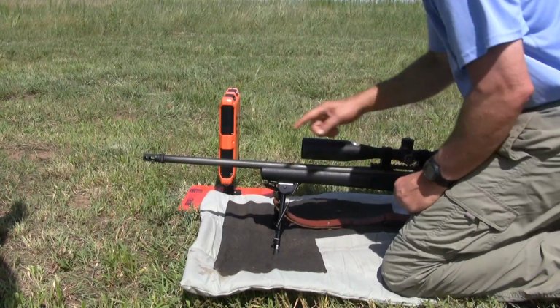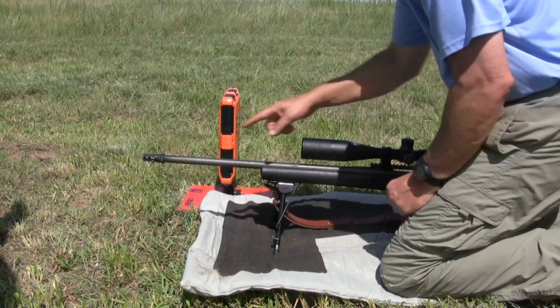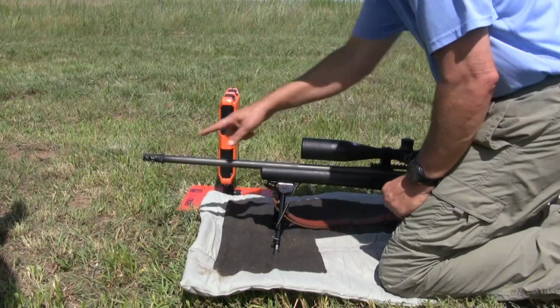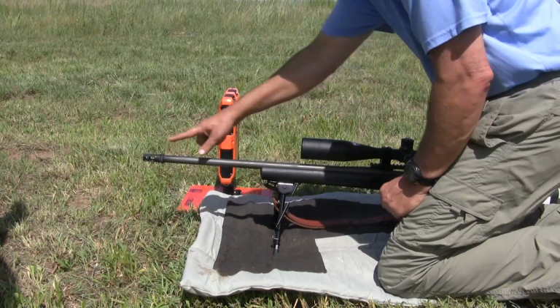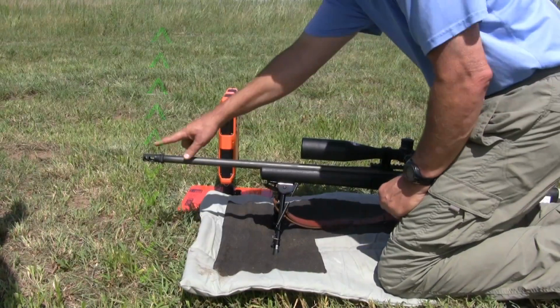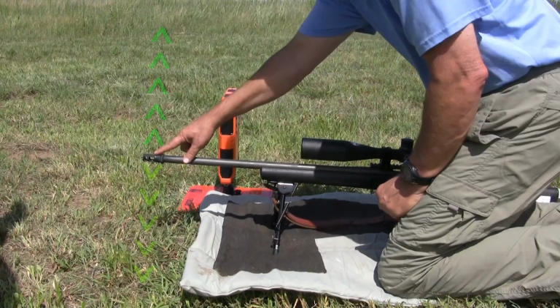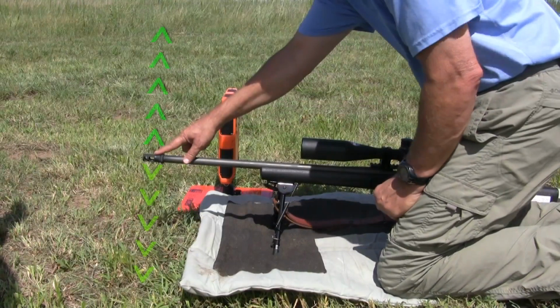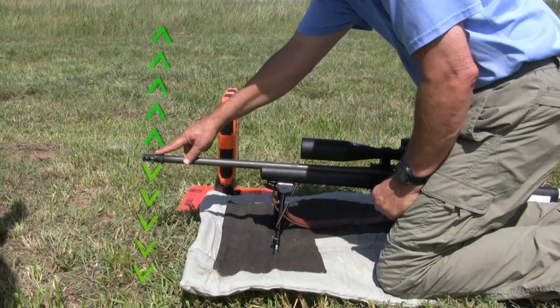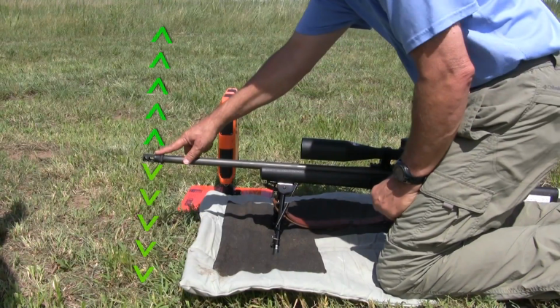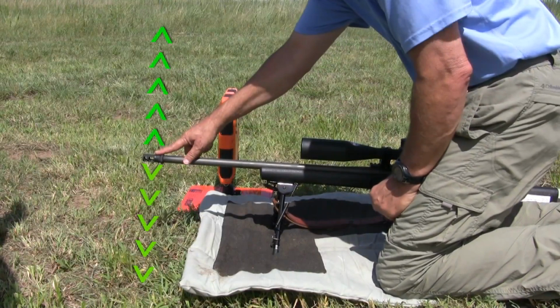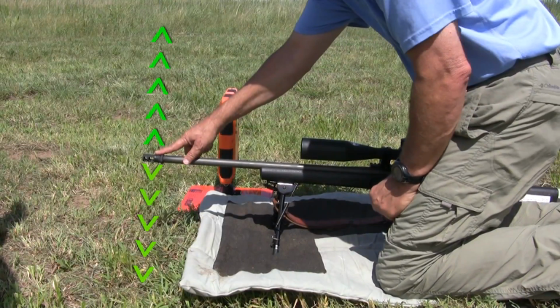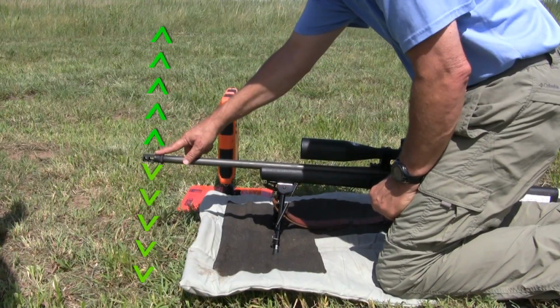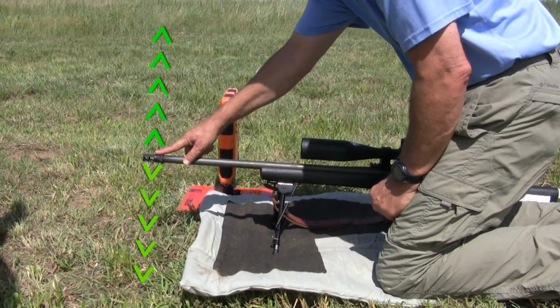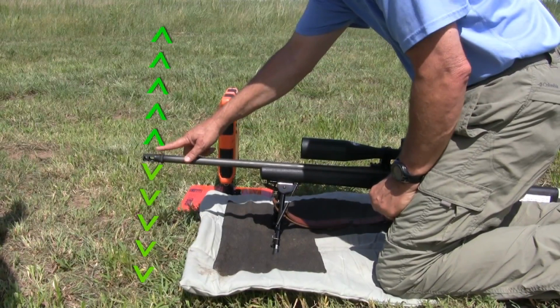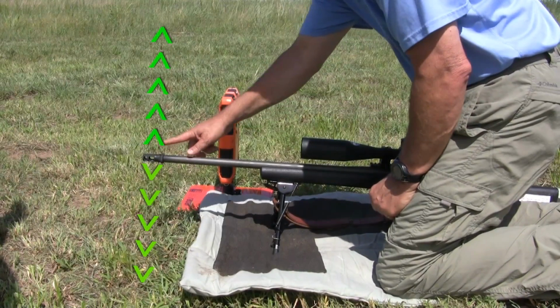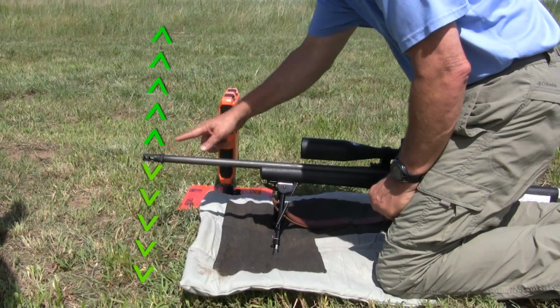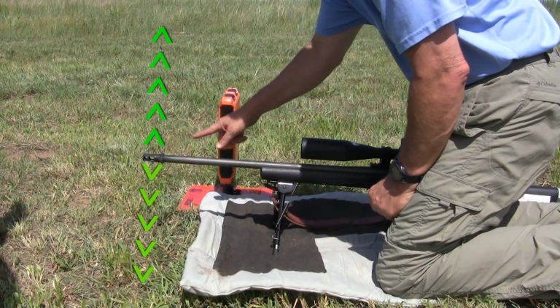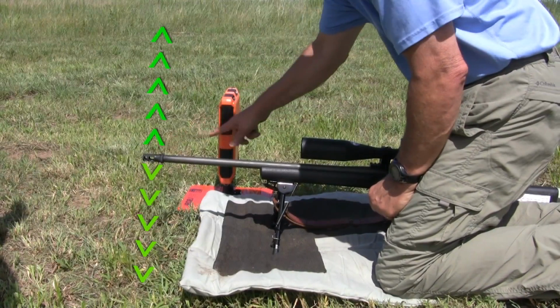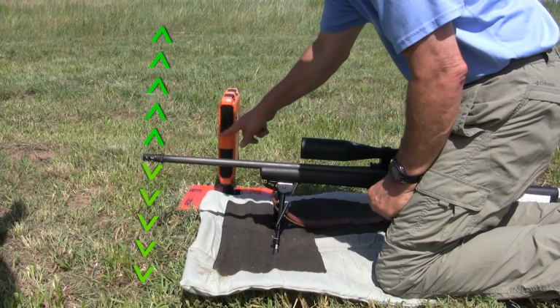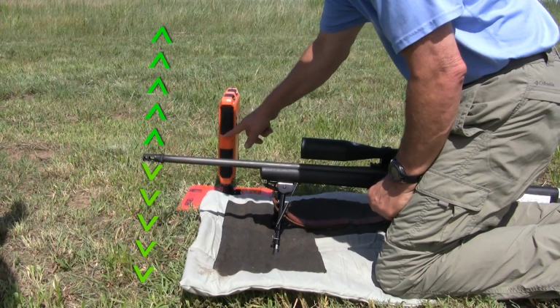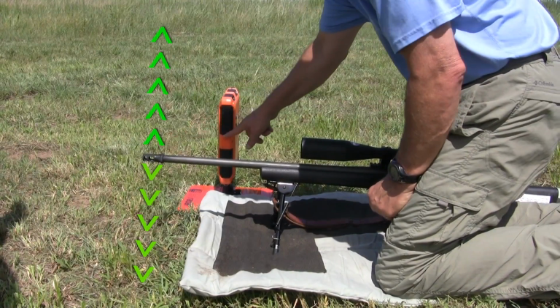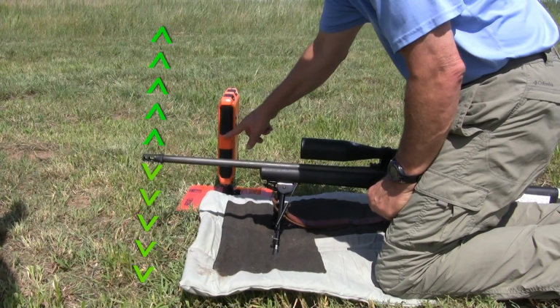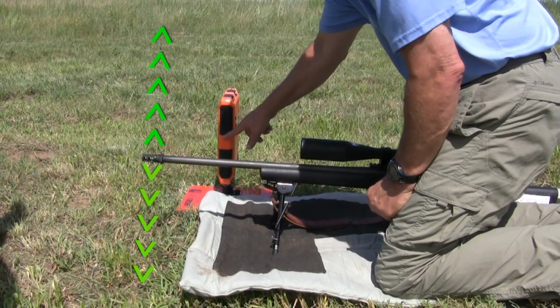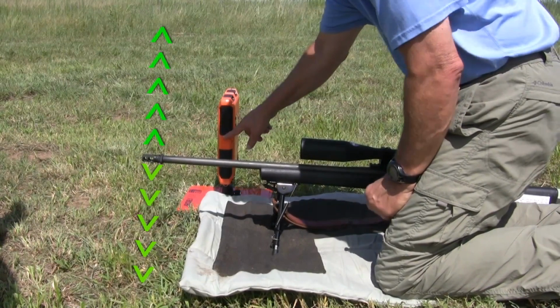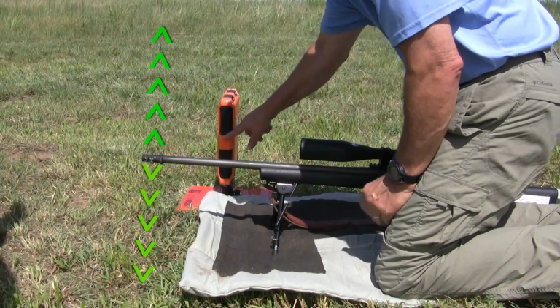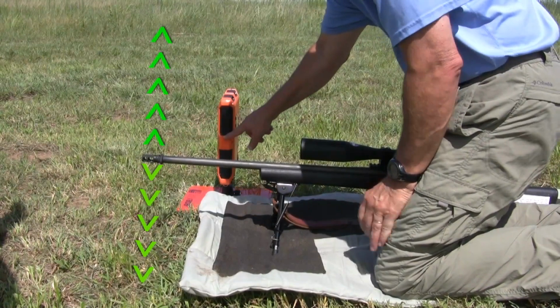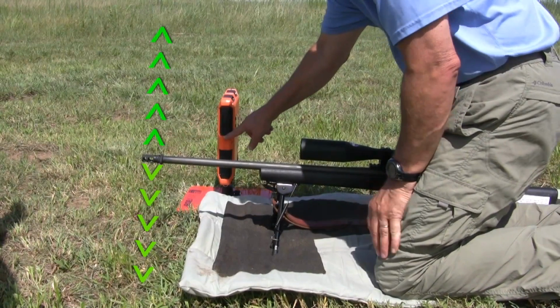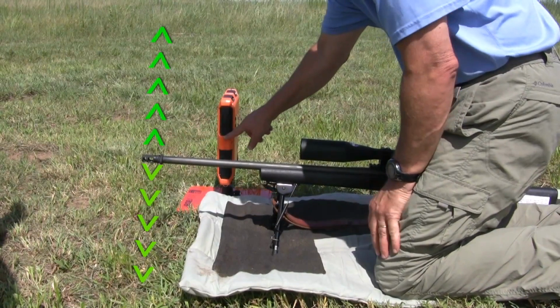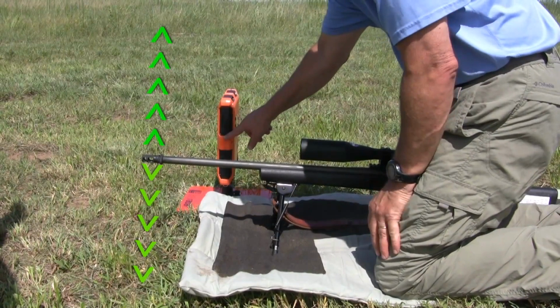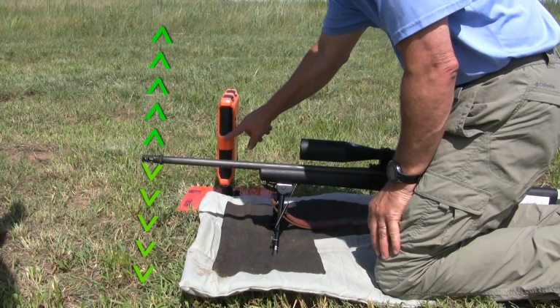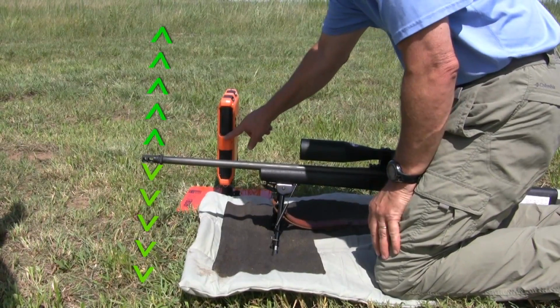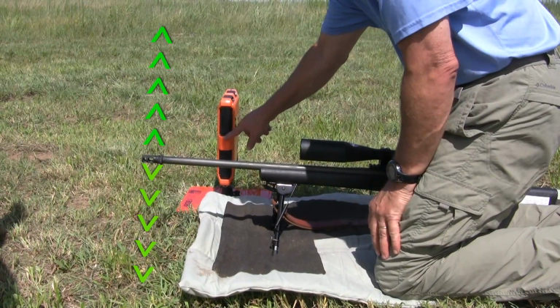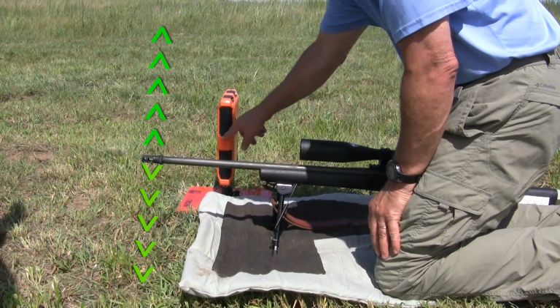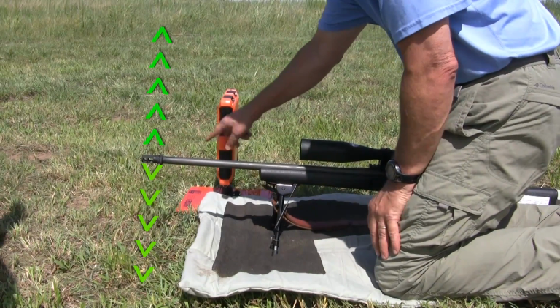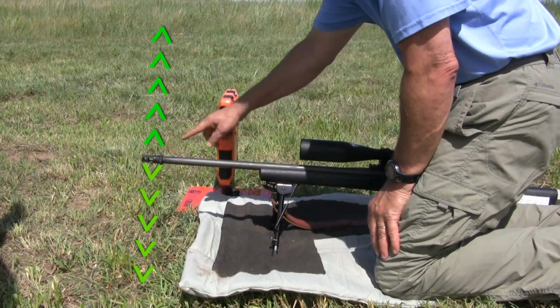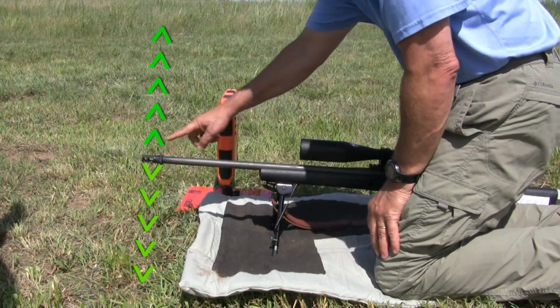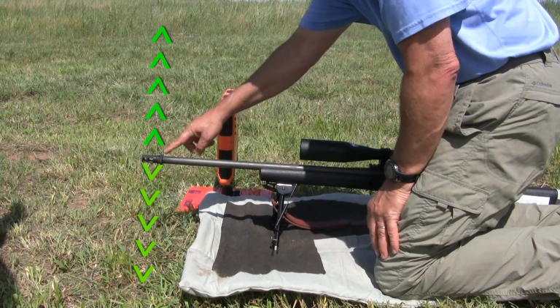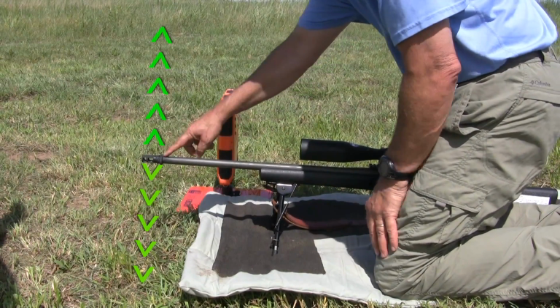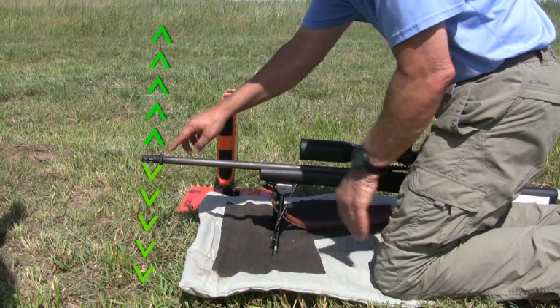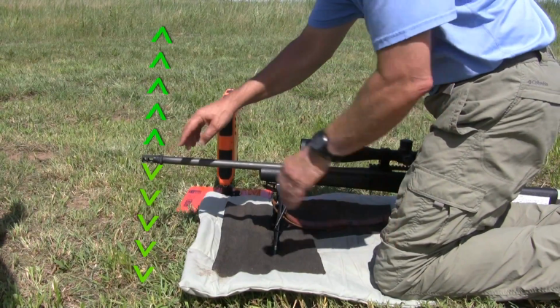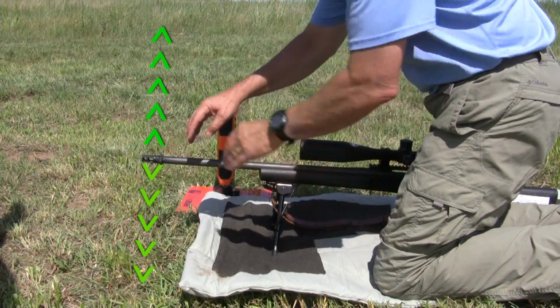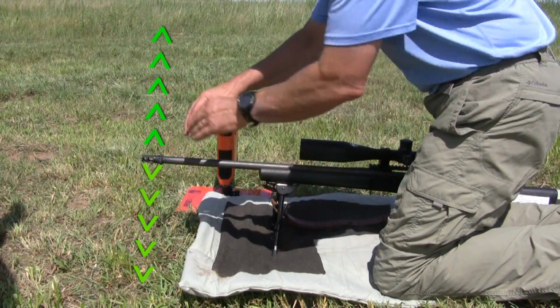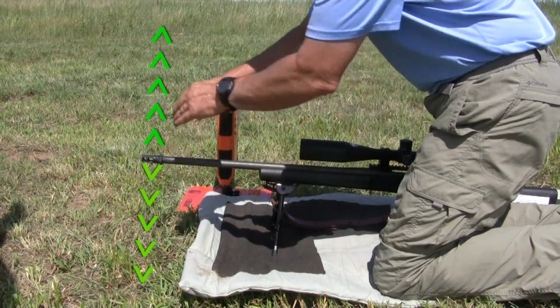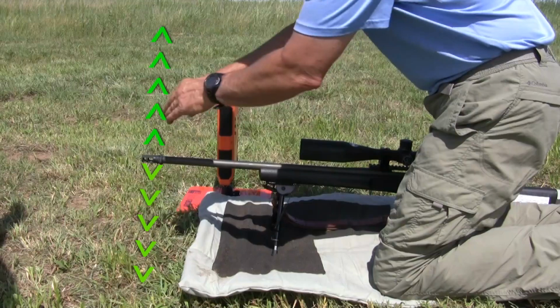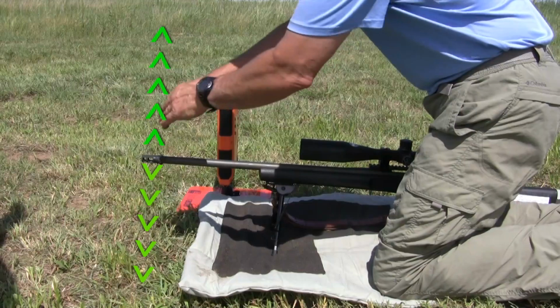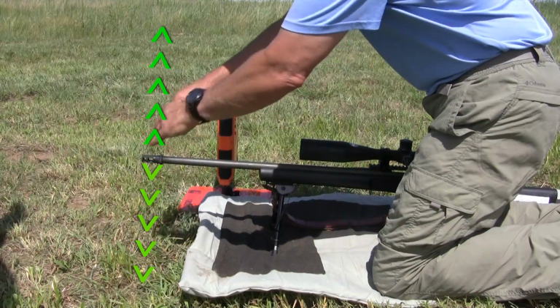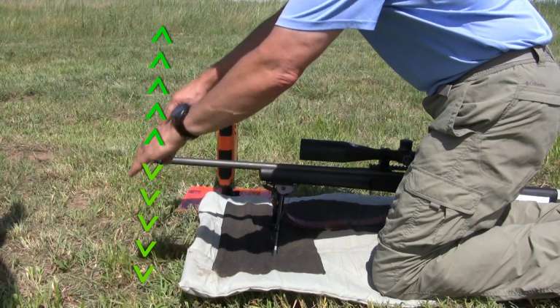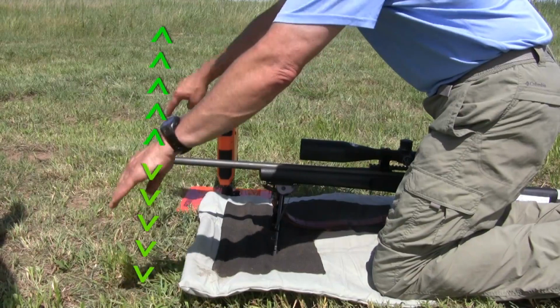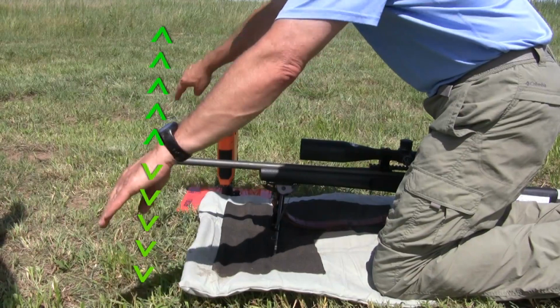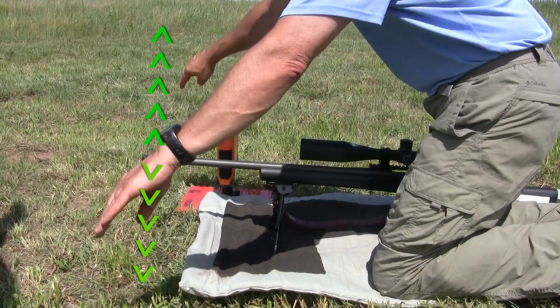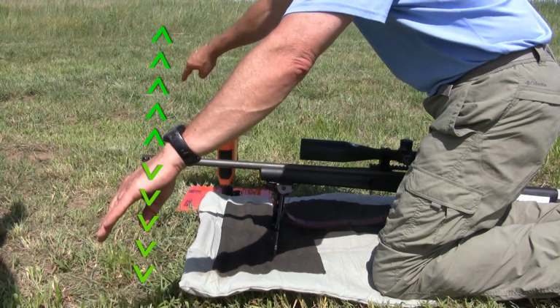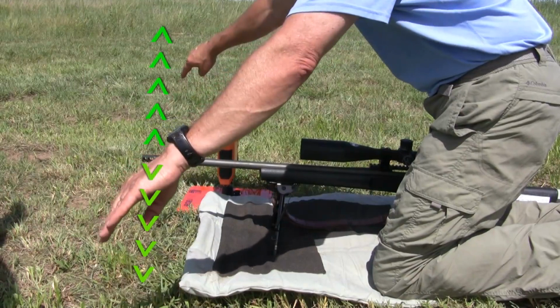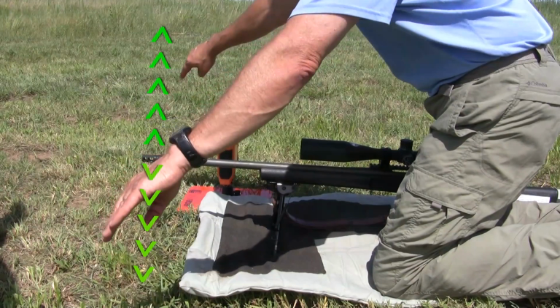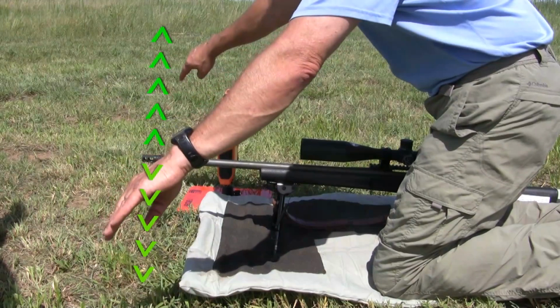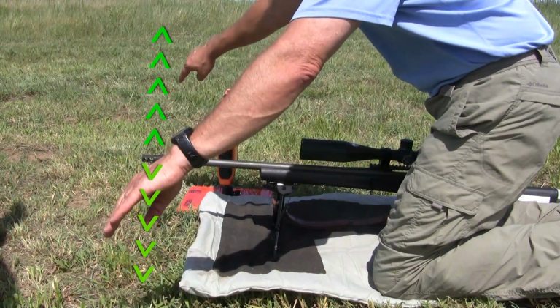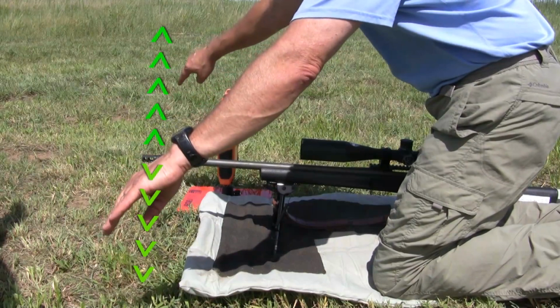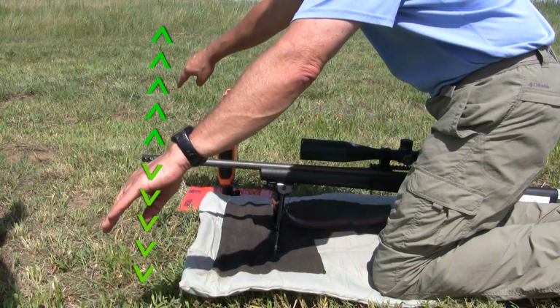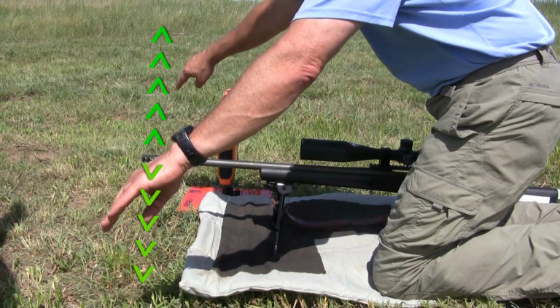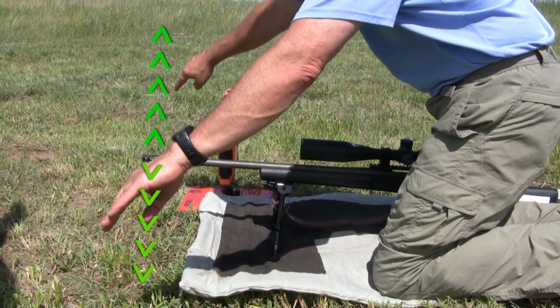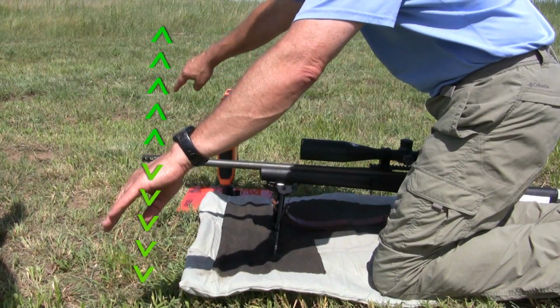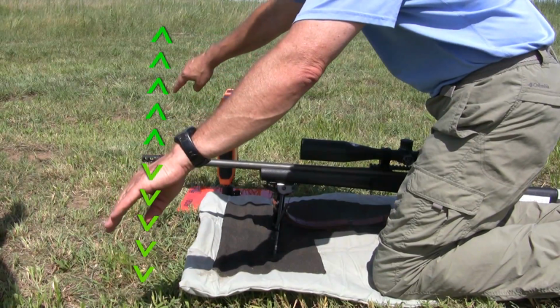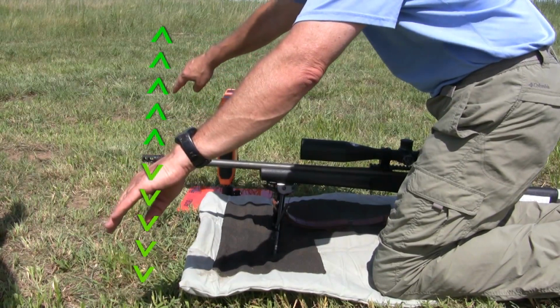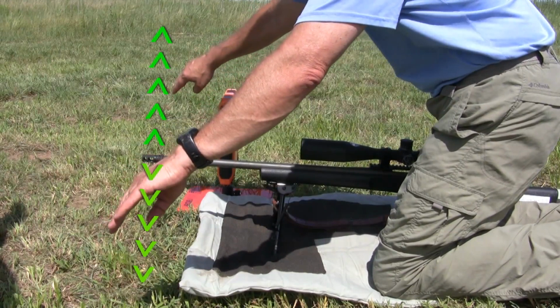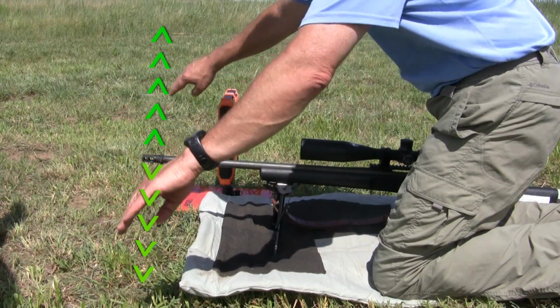This is the proper position in relationship to the lab radar if your muzzle brake blows the gases directly to the sides.